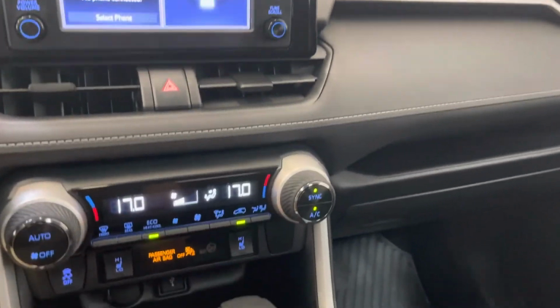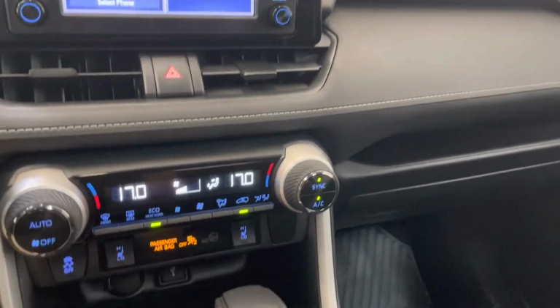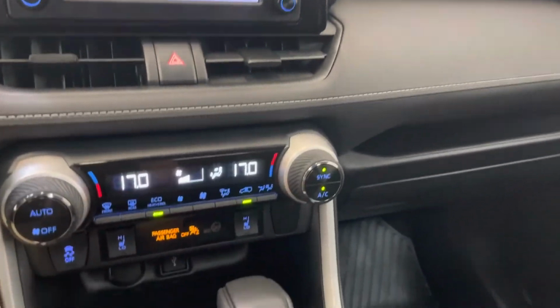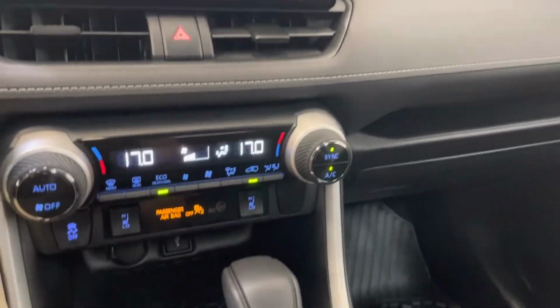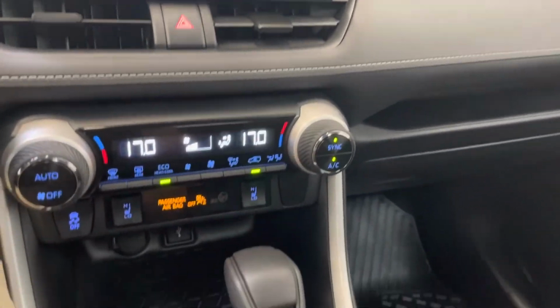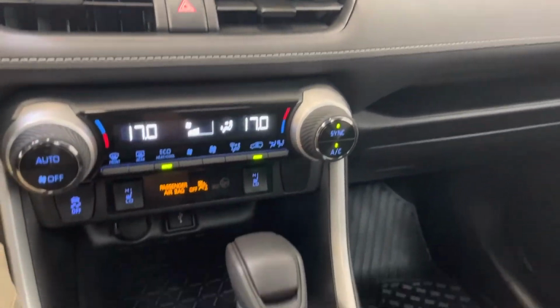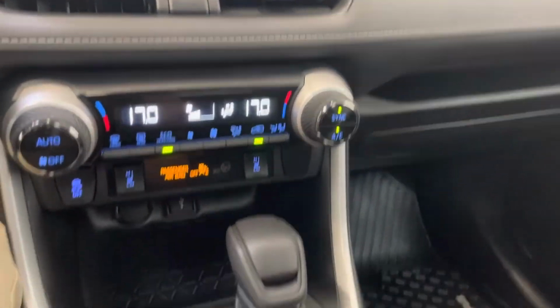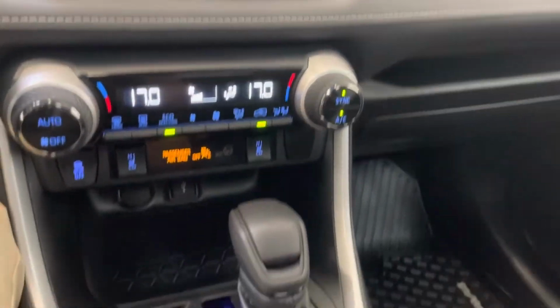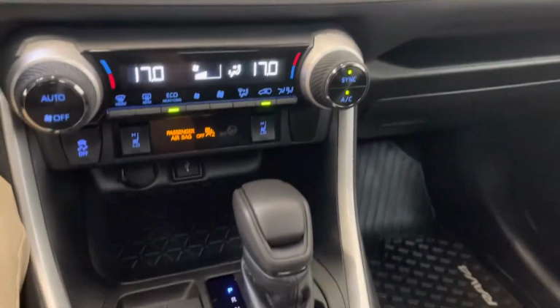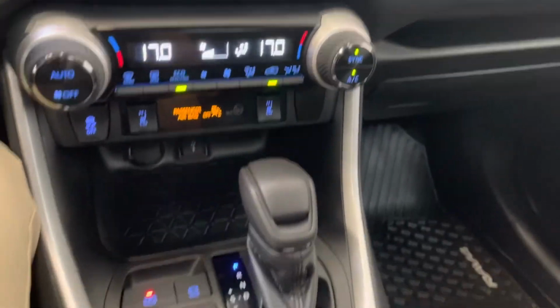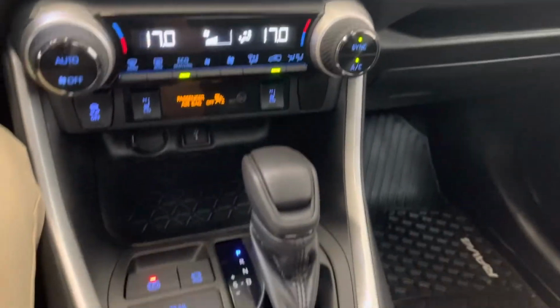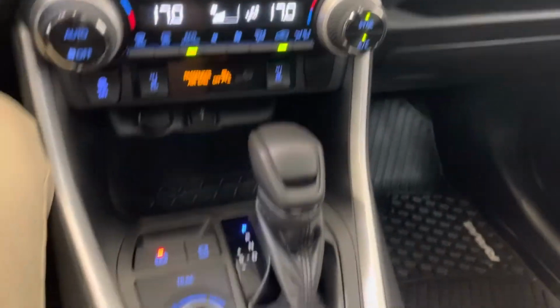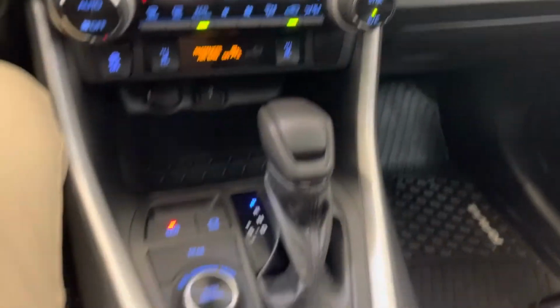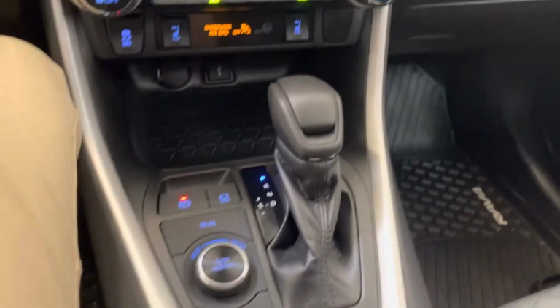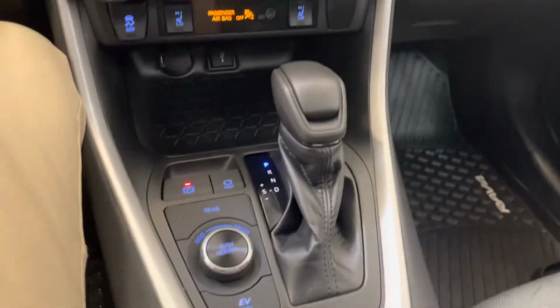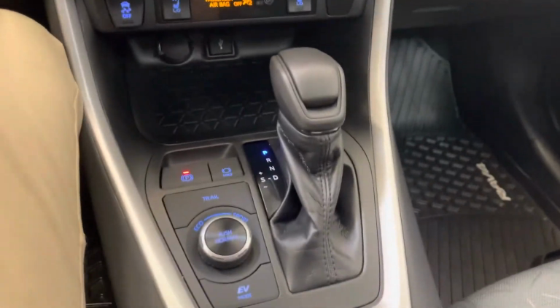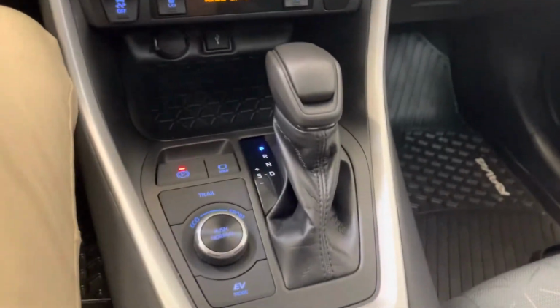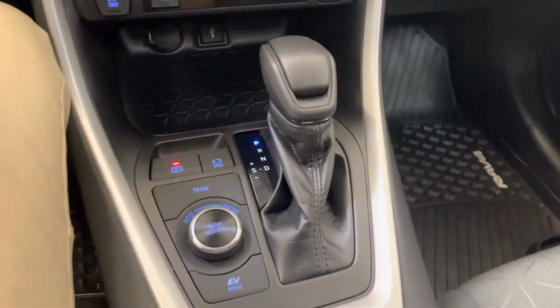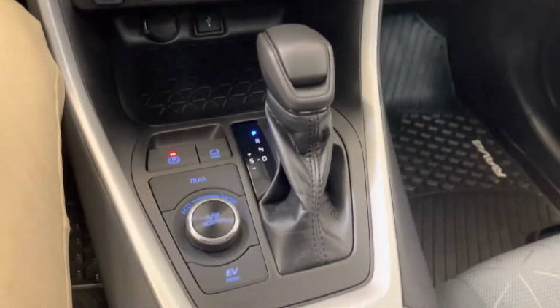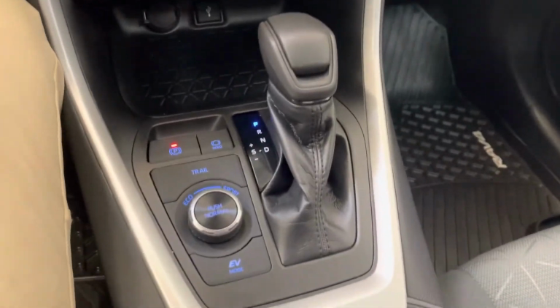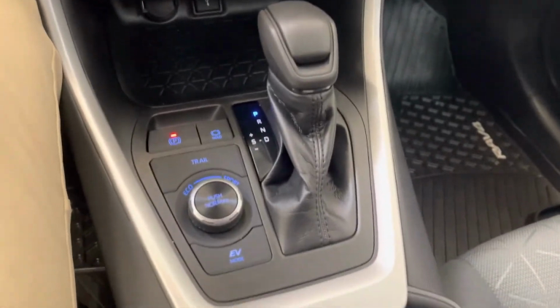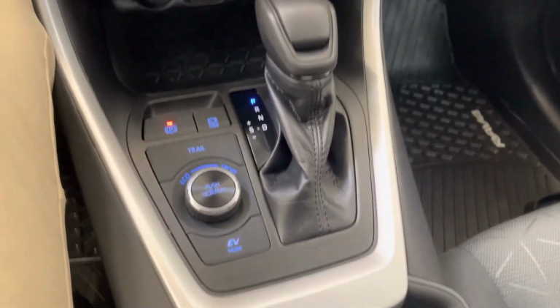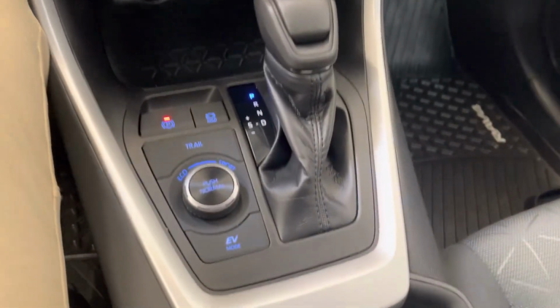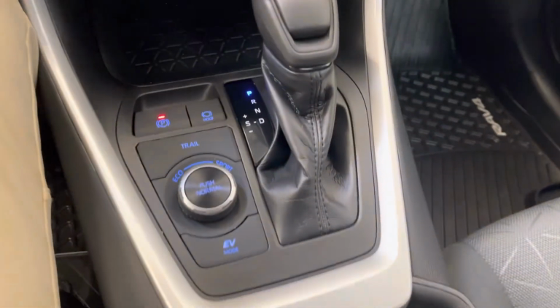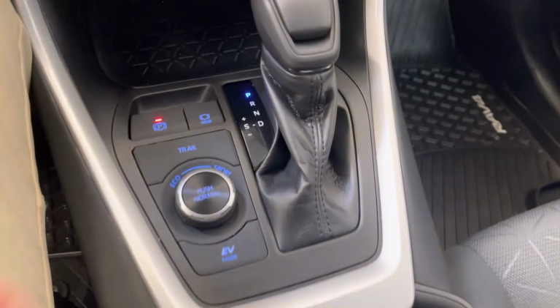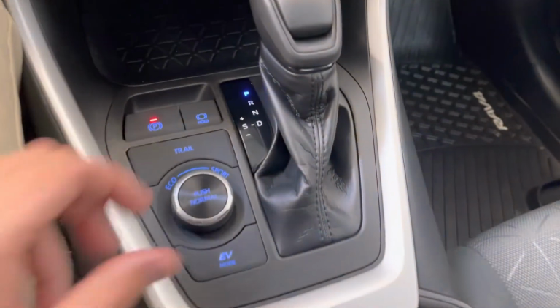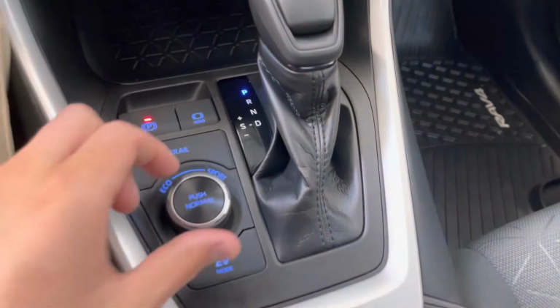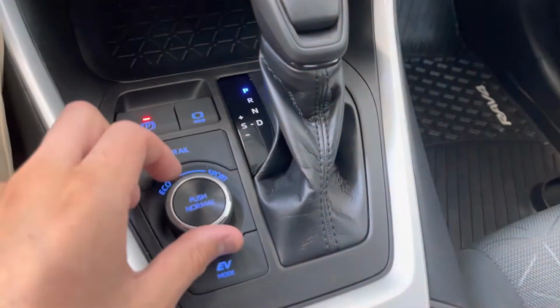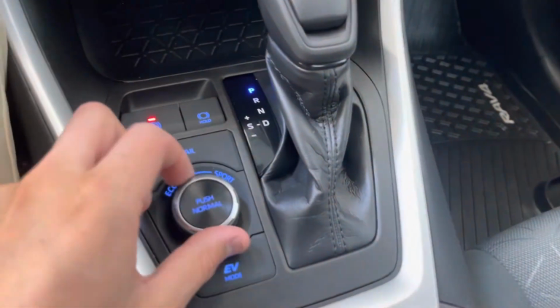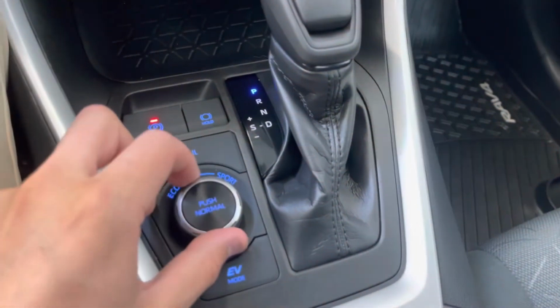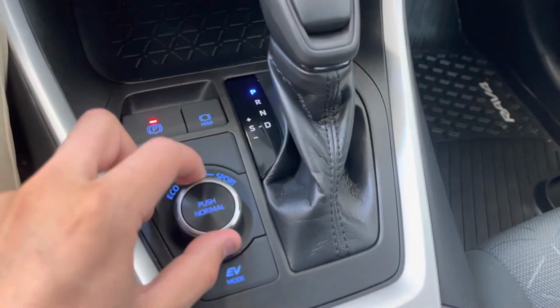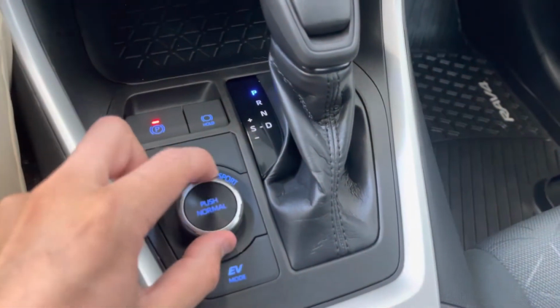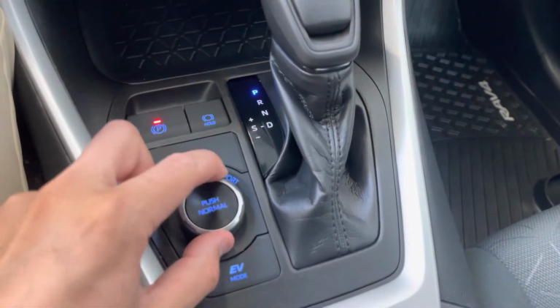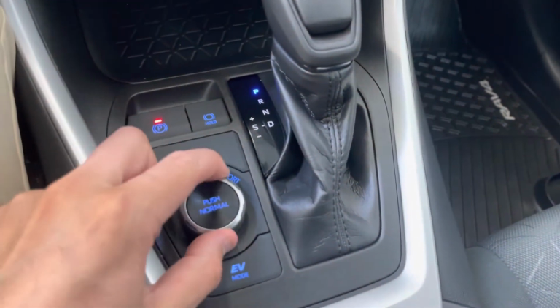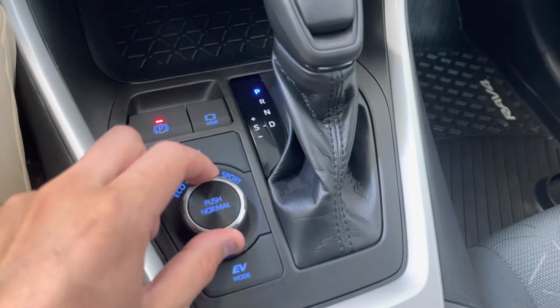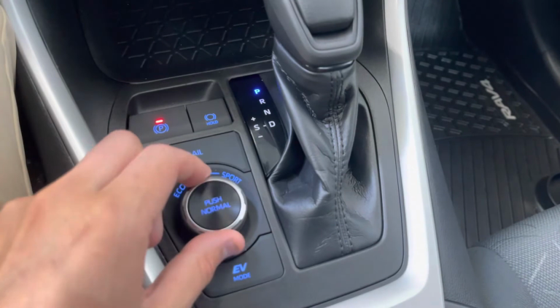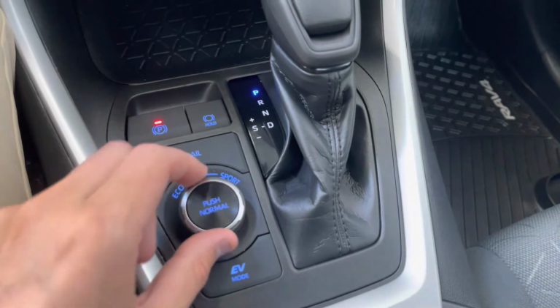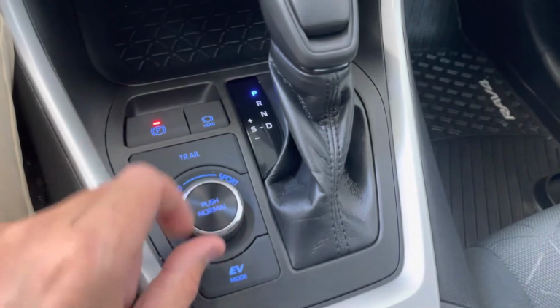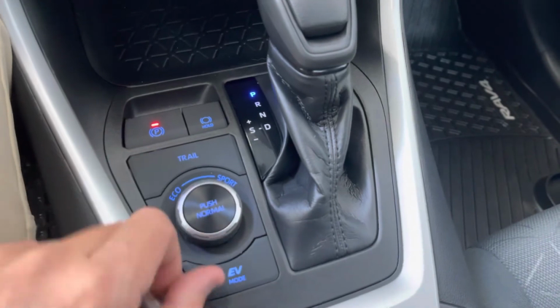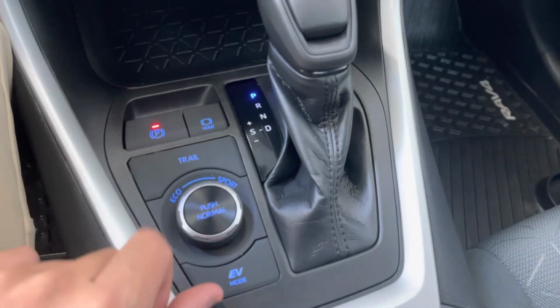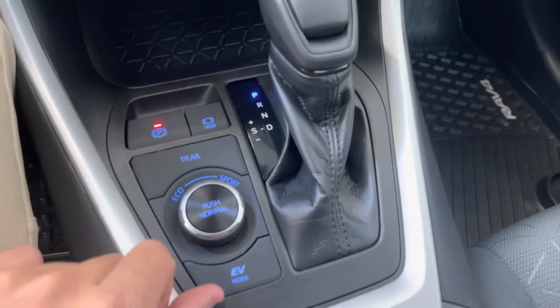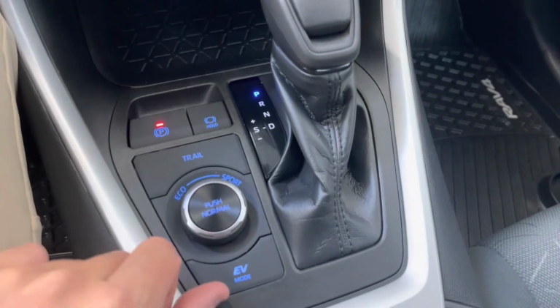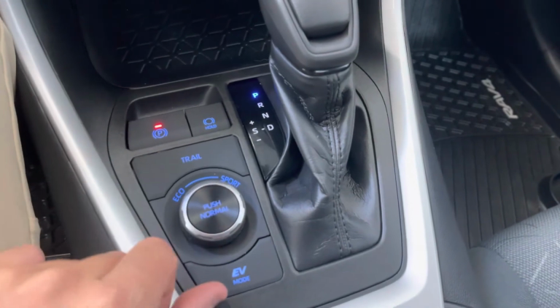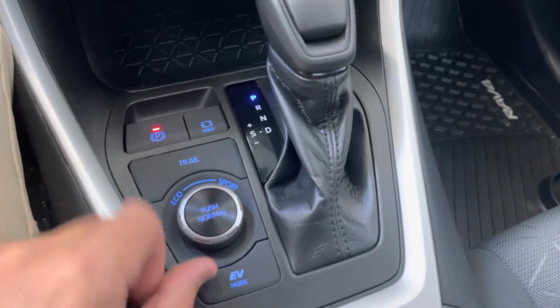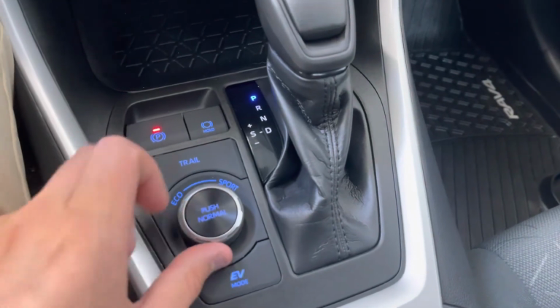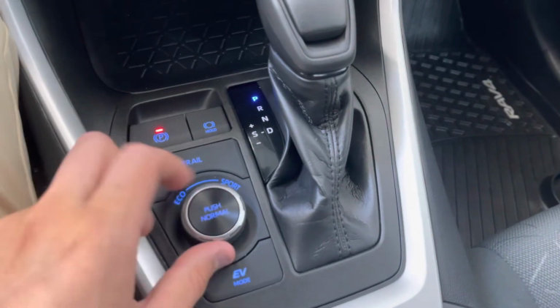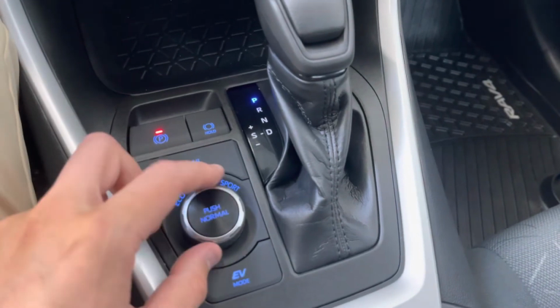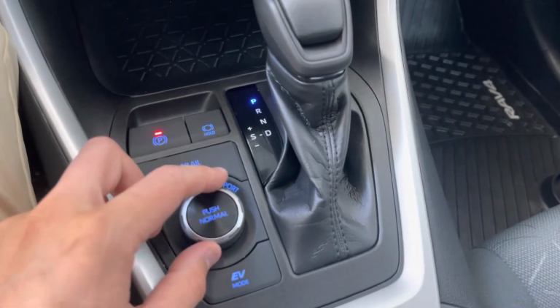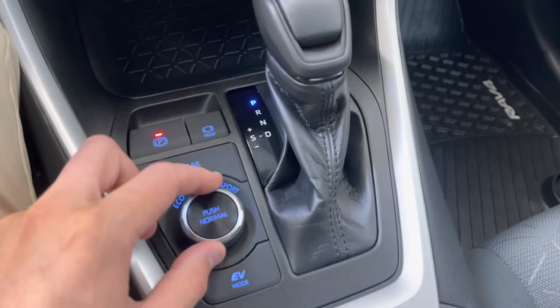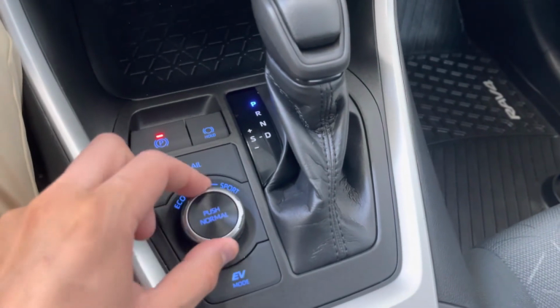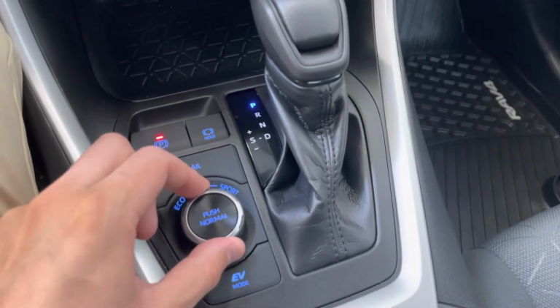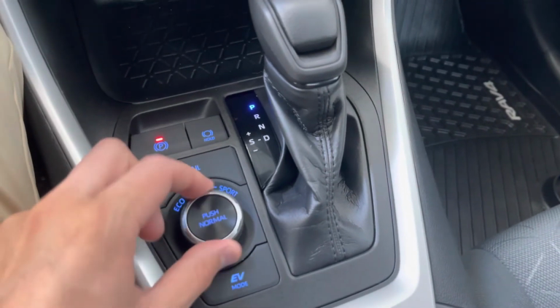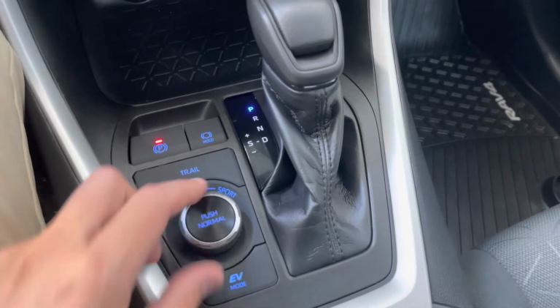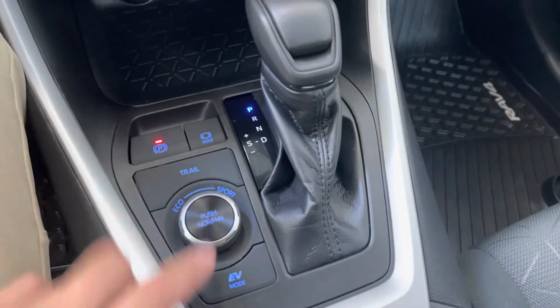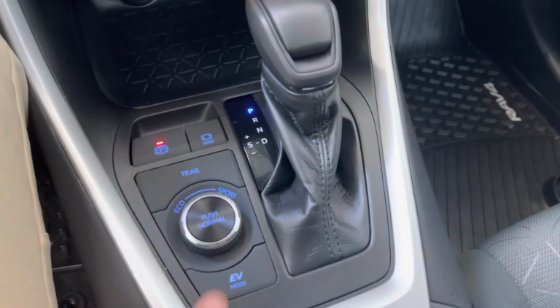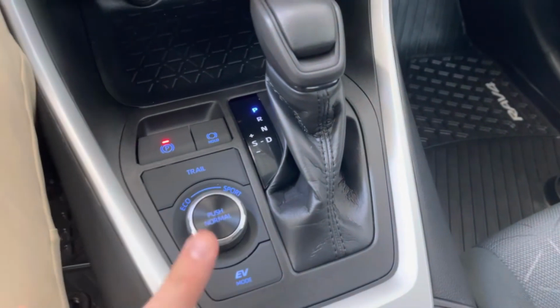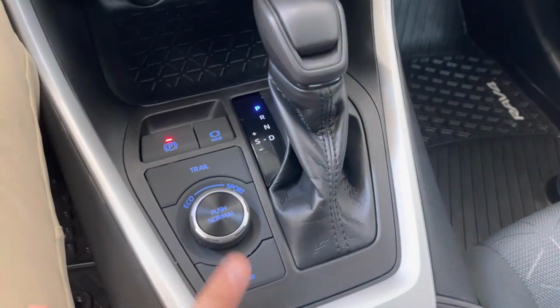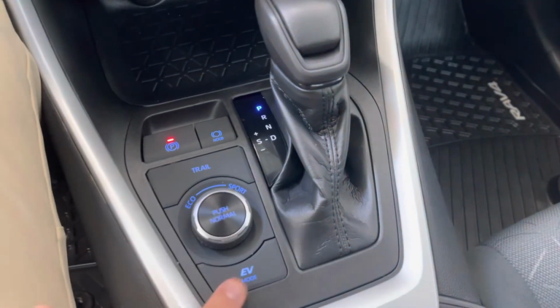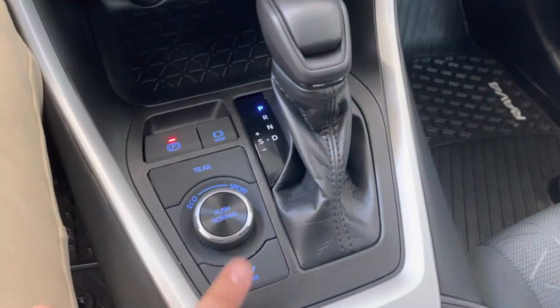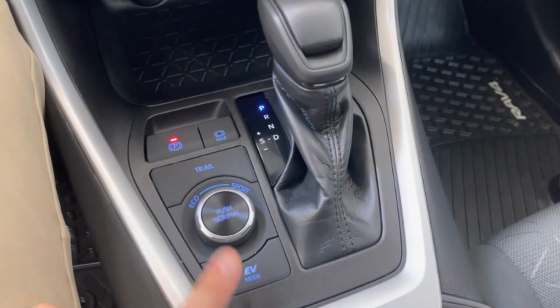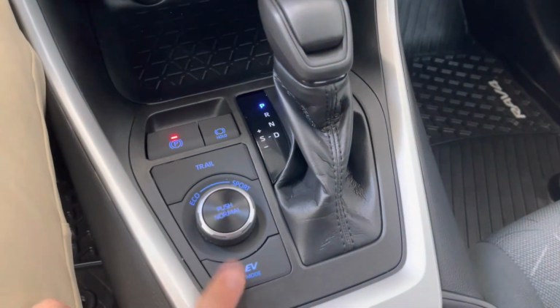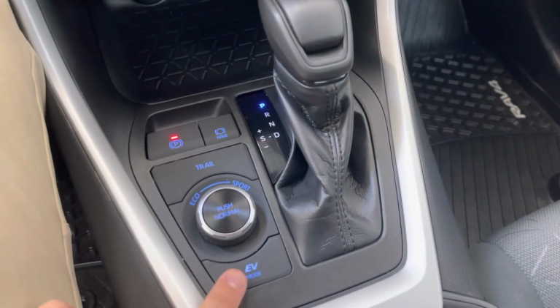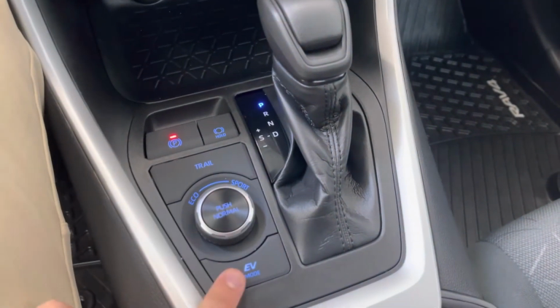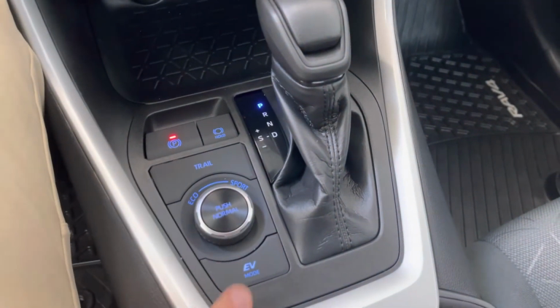Heated front seats. AC blows cold. You do have a variety of driving modes including eco and sport, as well as all EV.